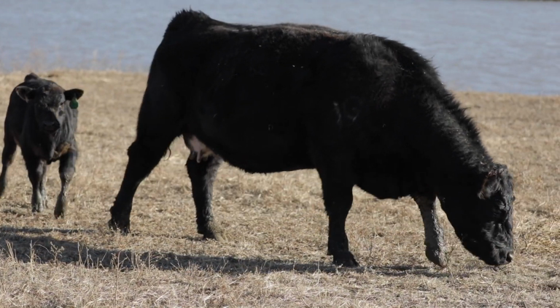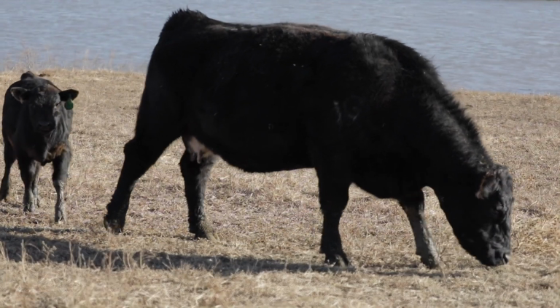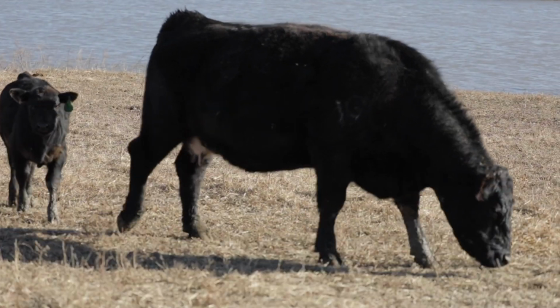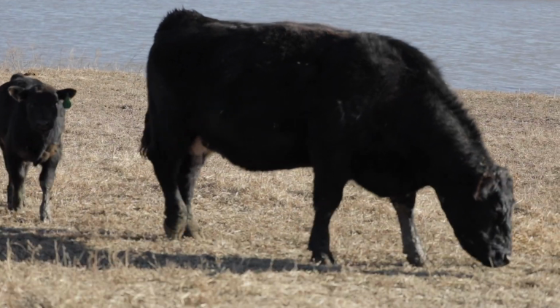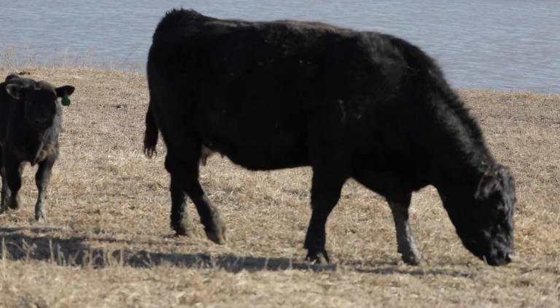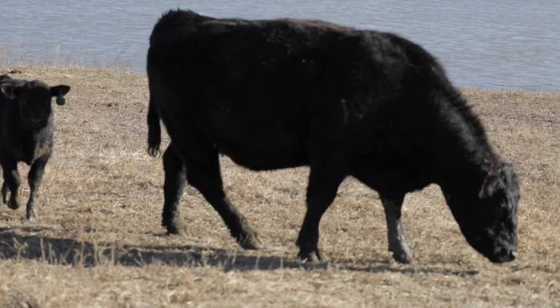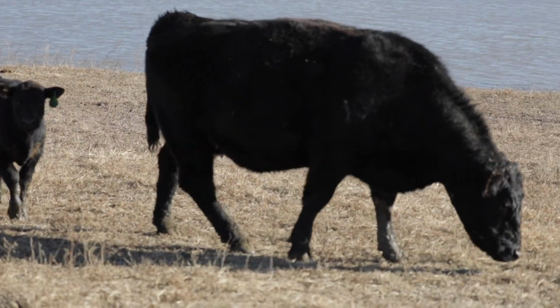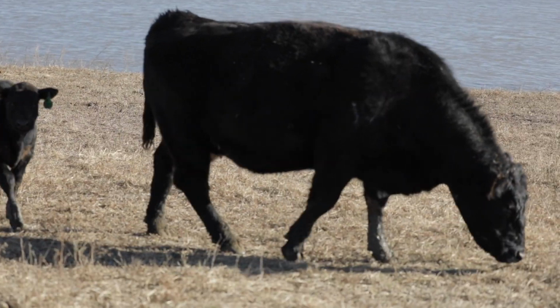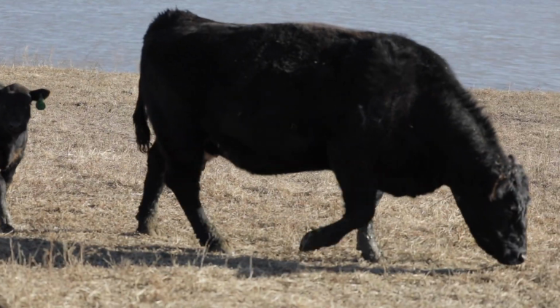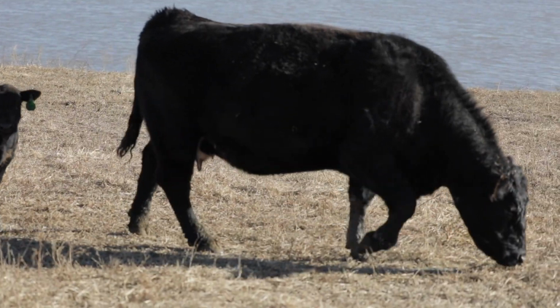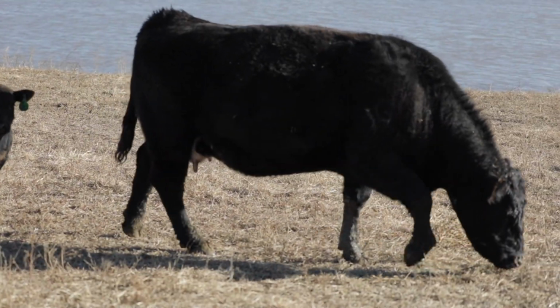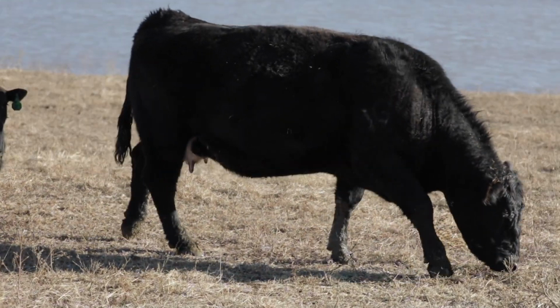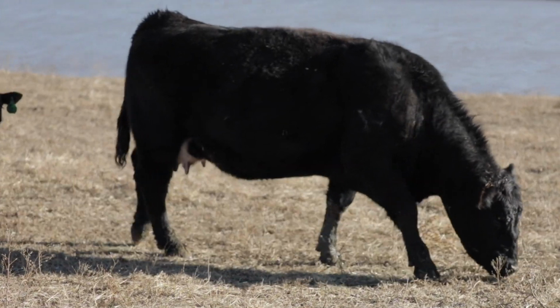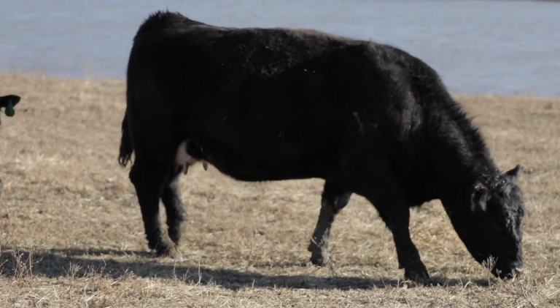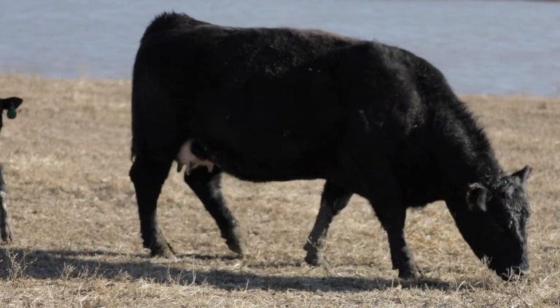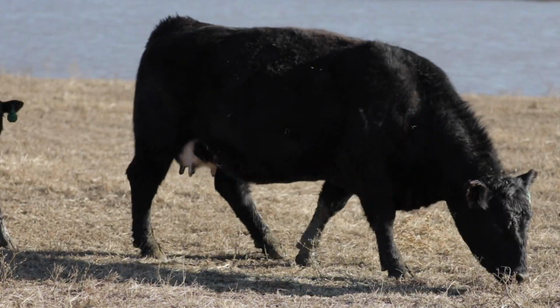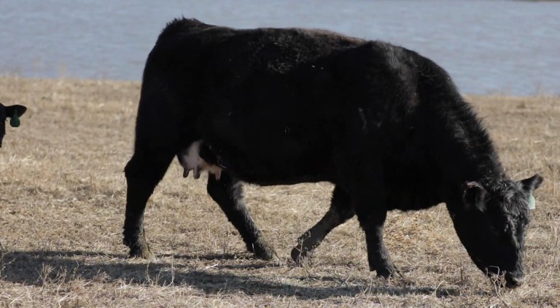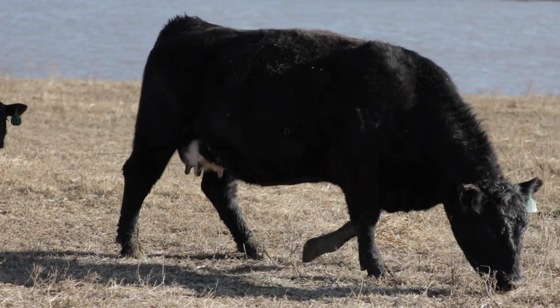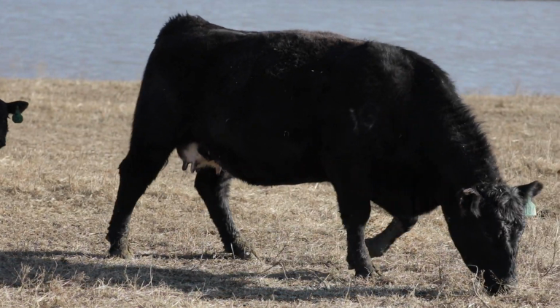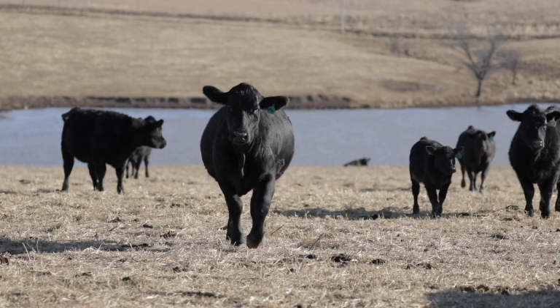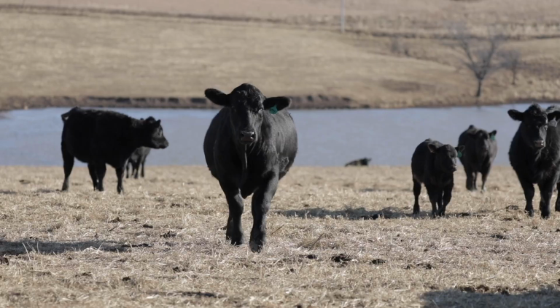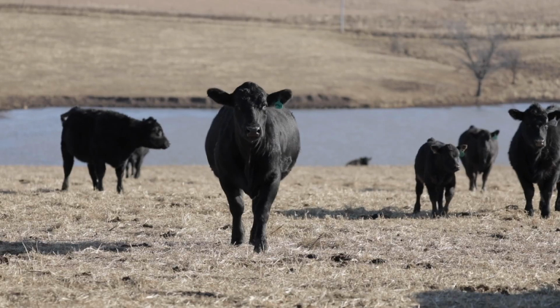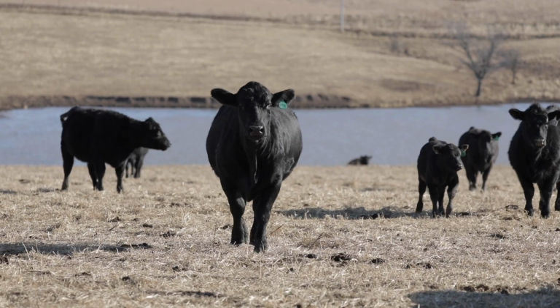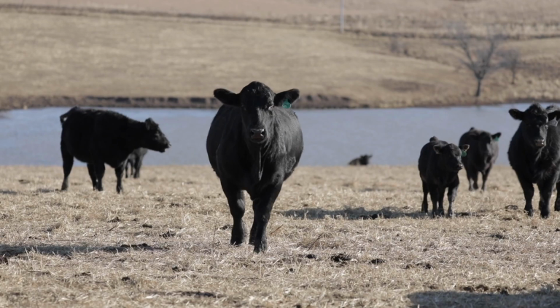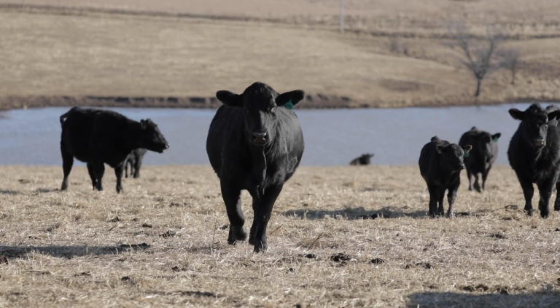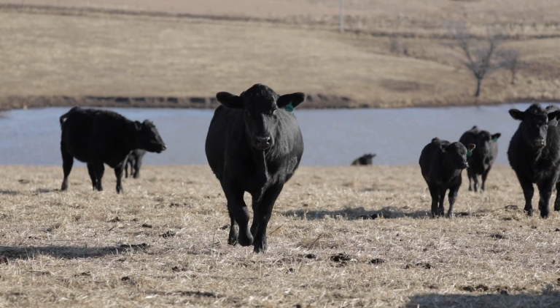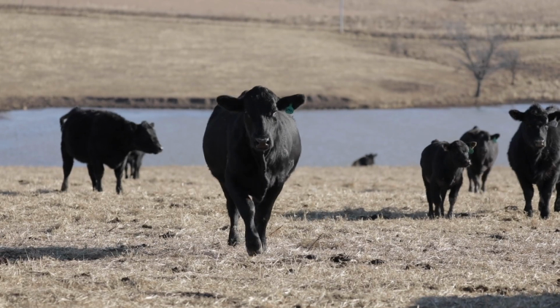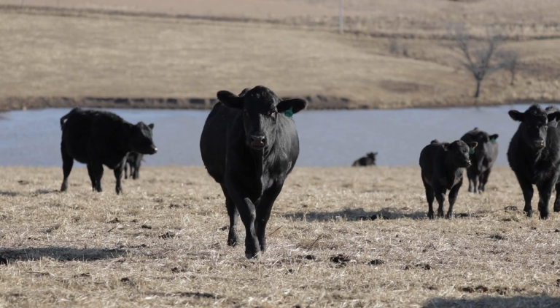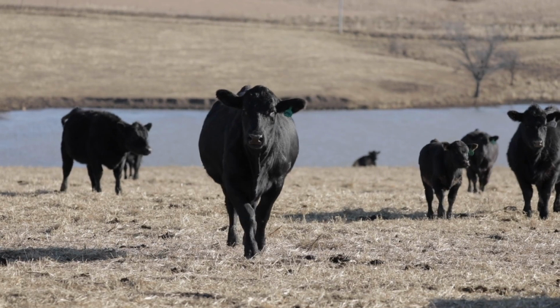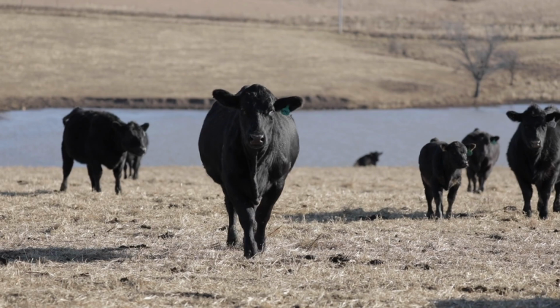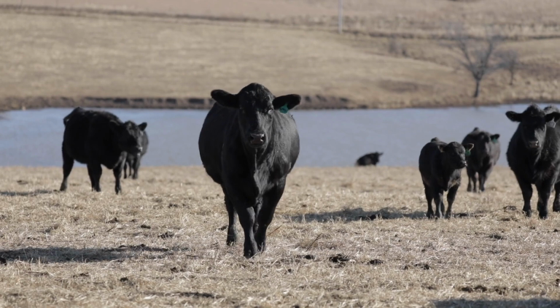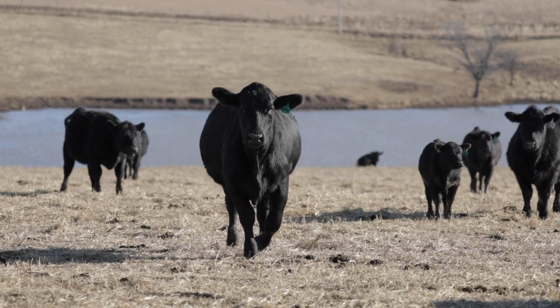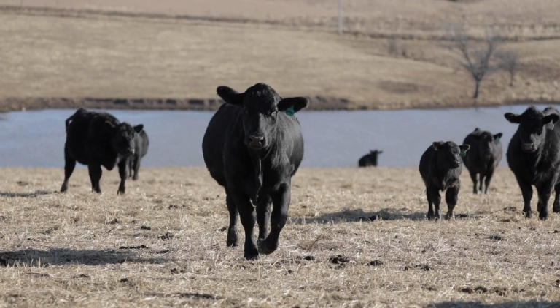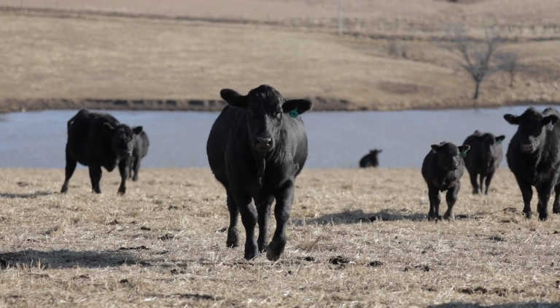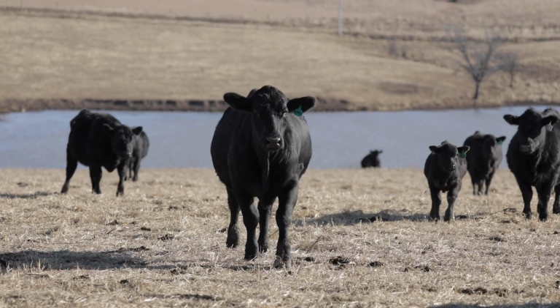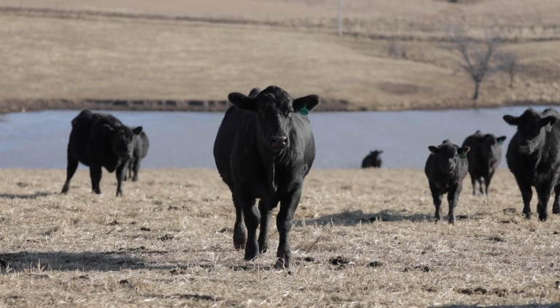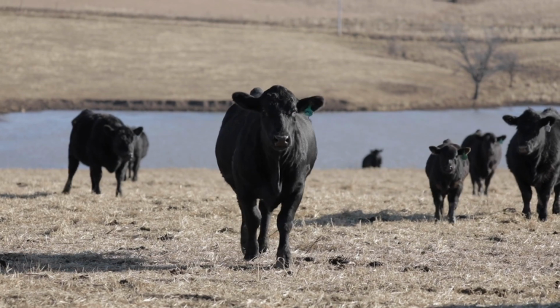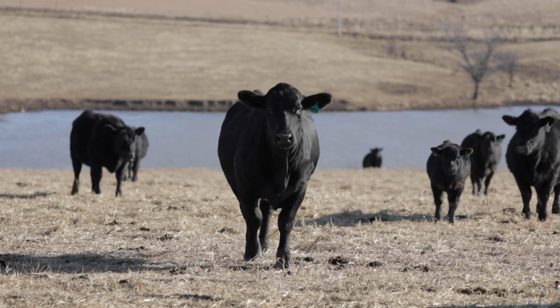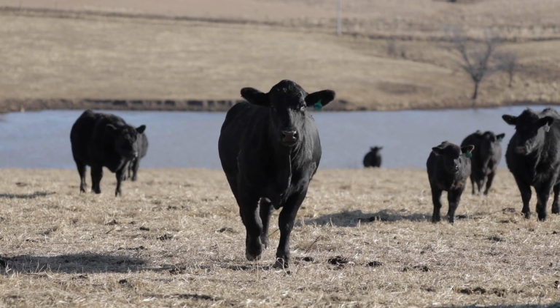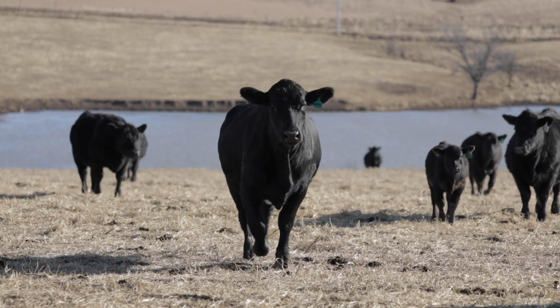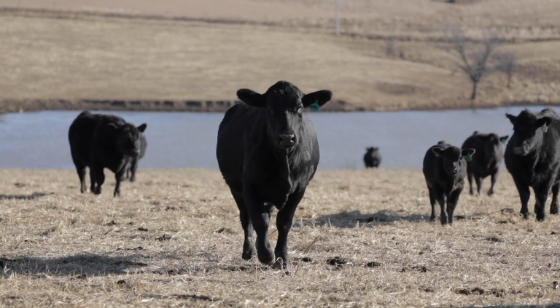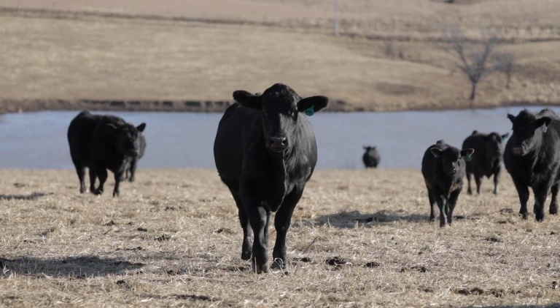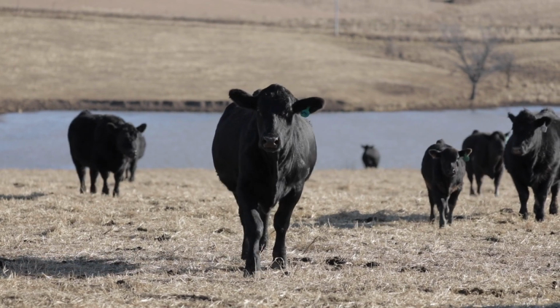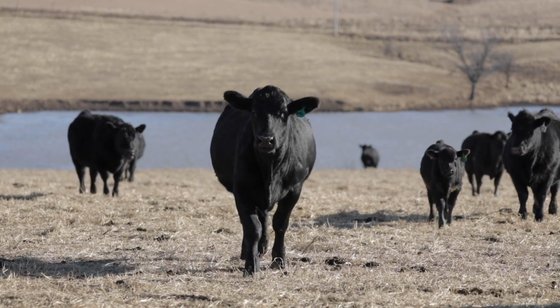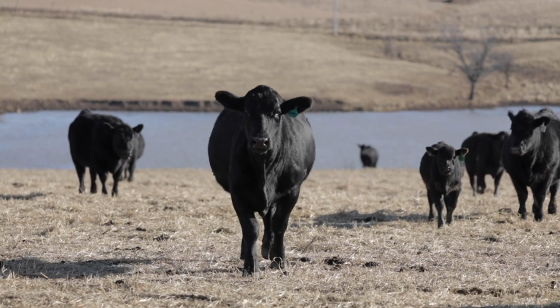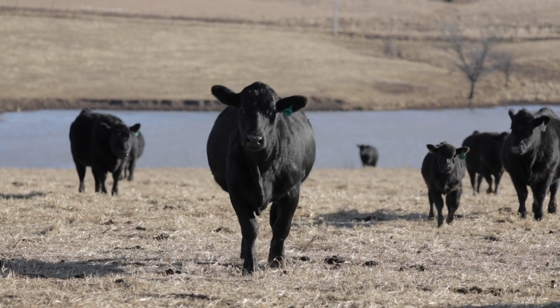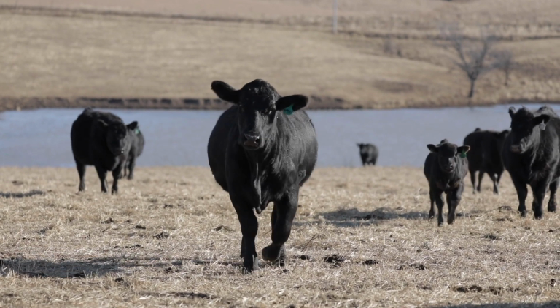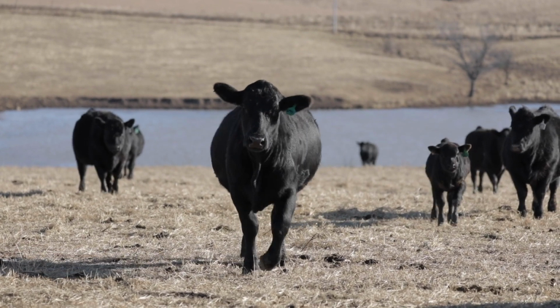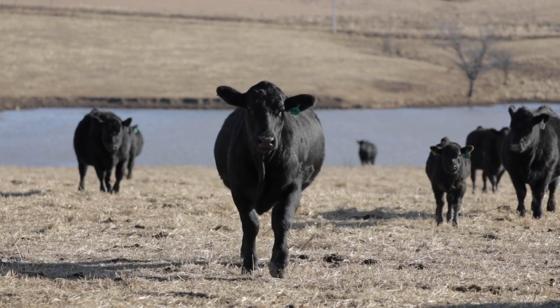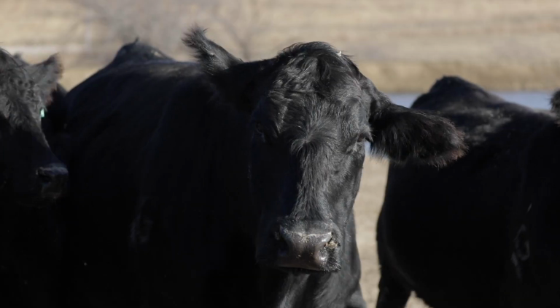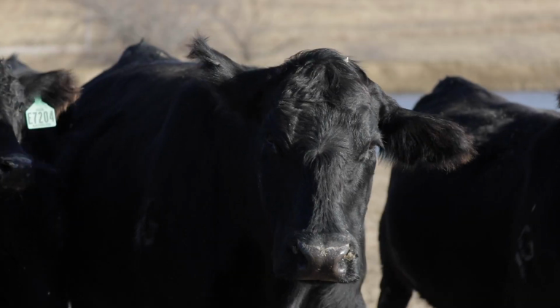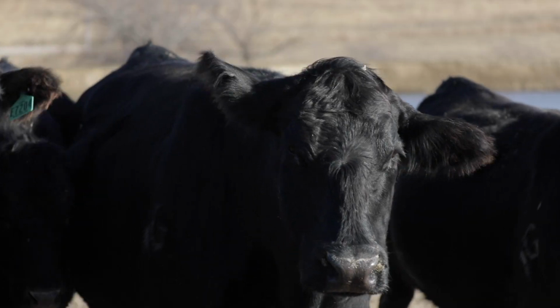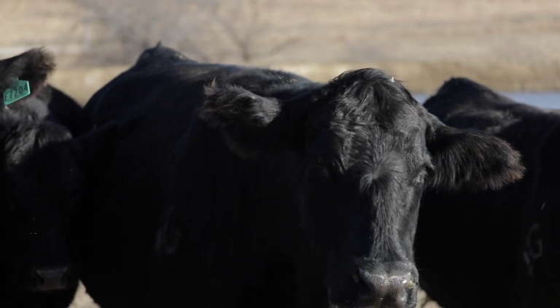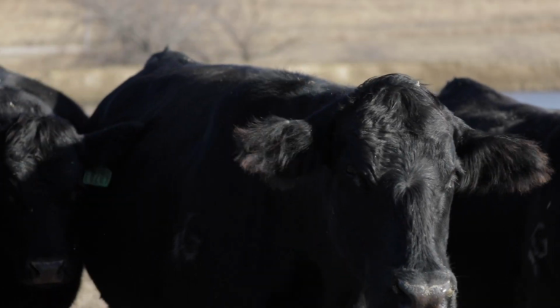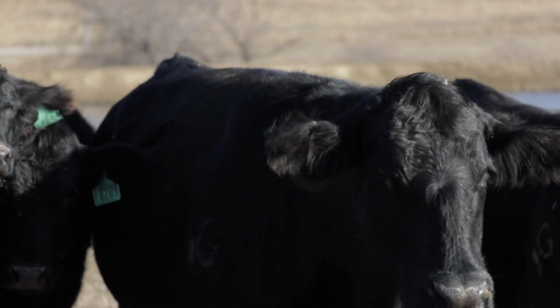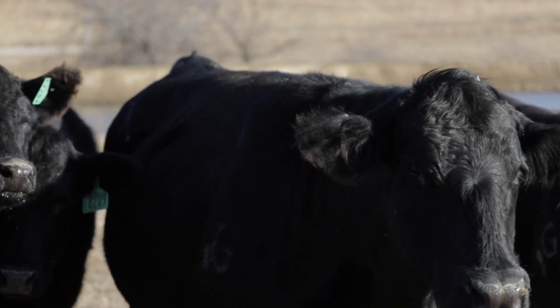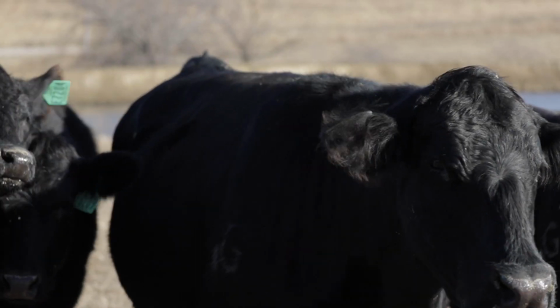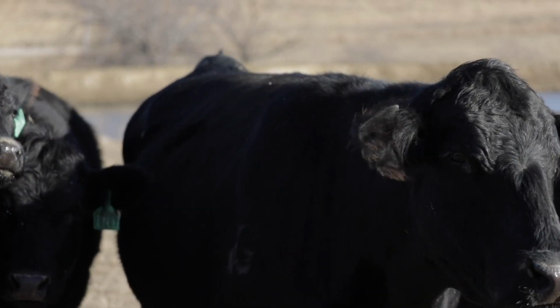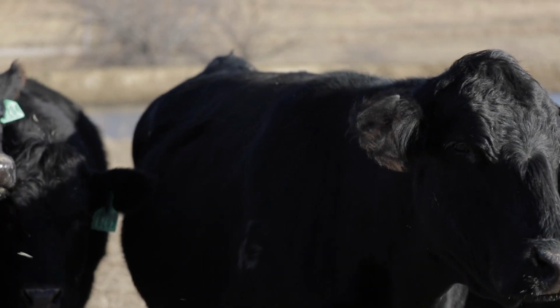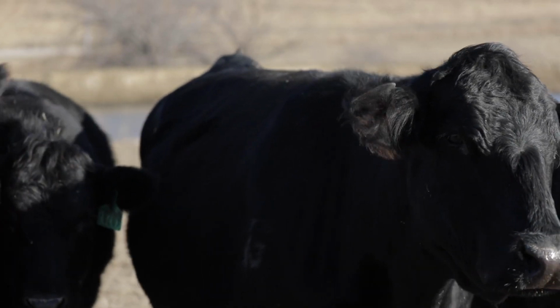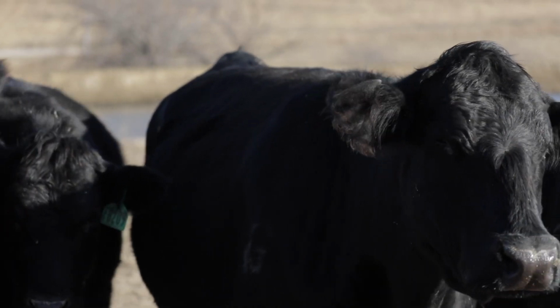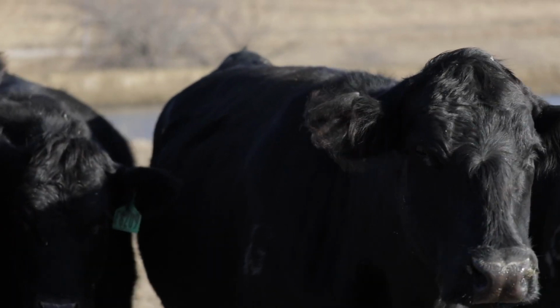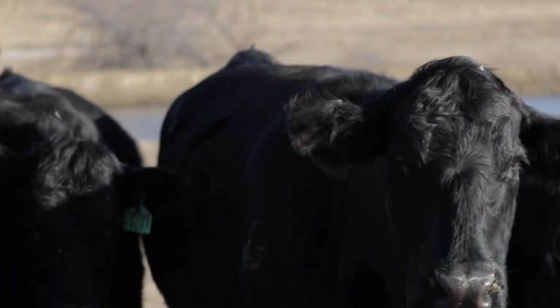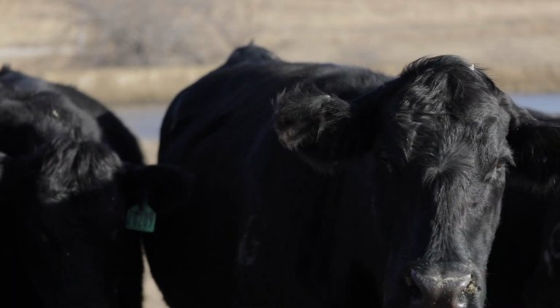We do cattle and also some crop. We also have some show pigs and show sheep as well, but cattle is our primary focus around the ranch.